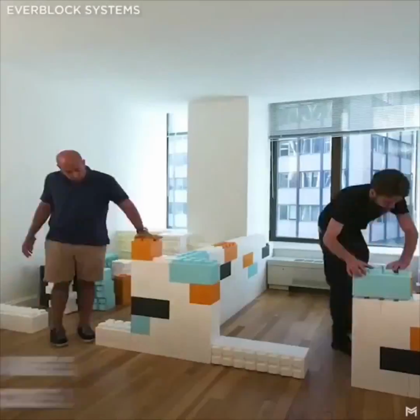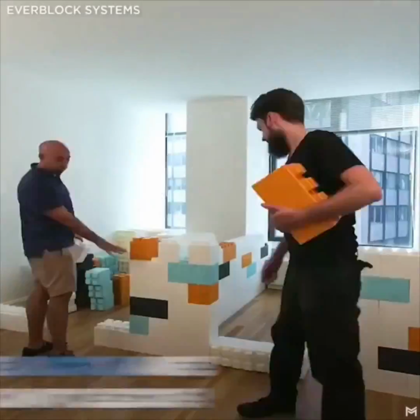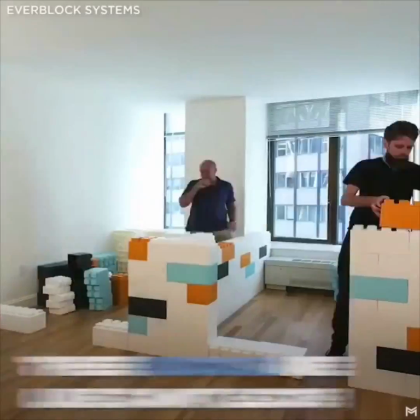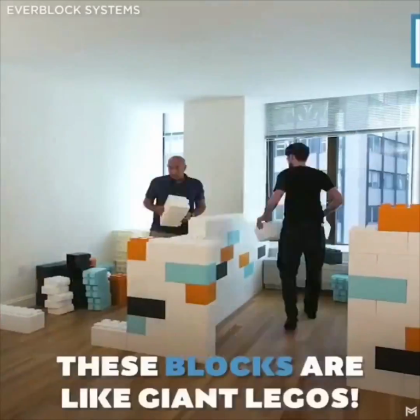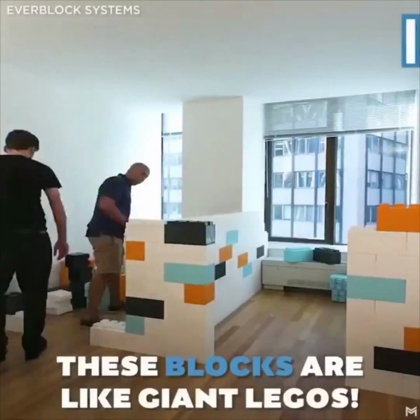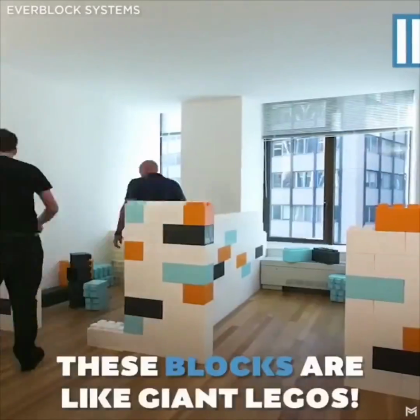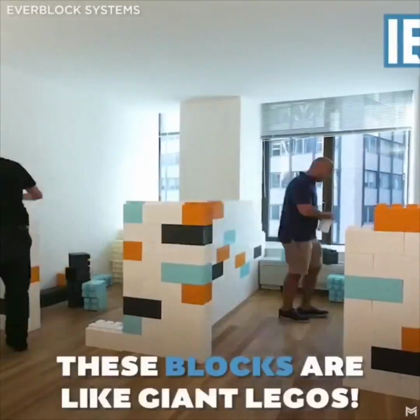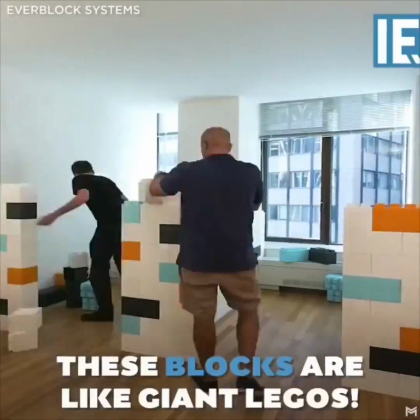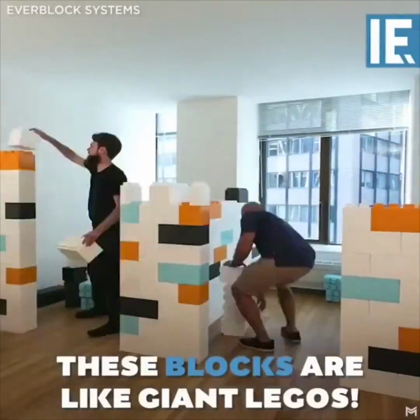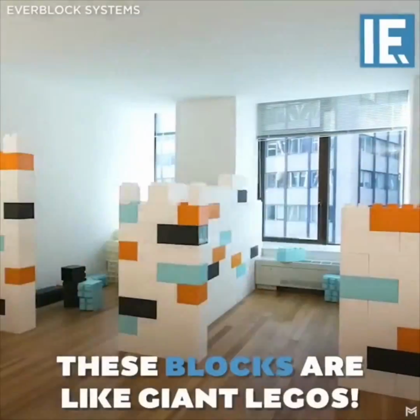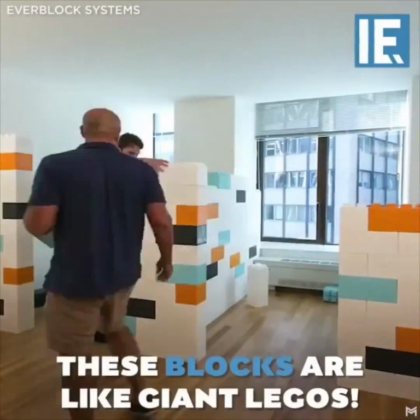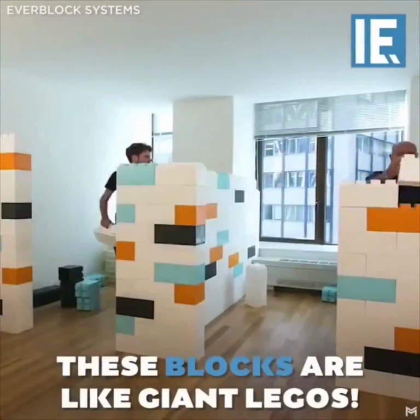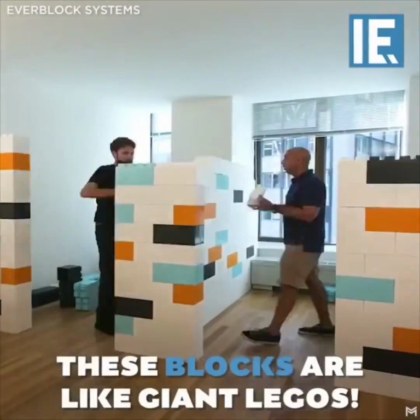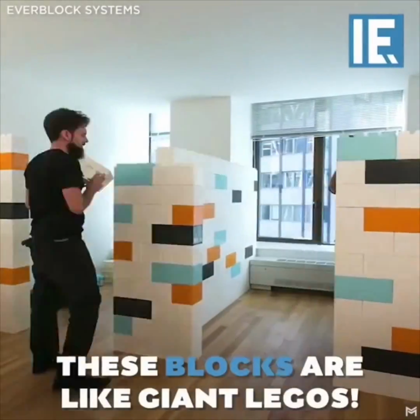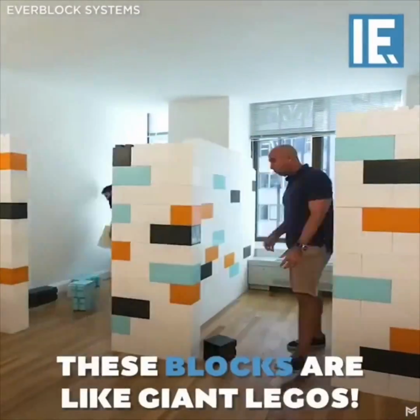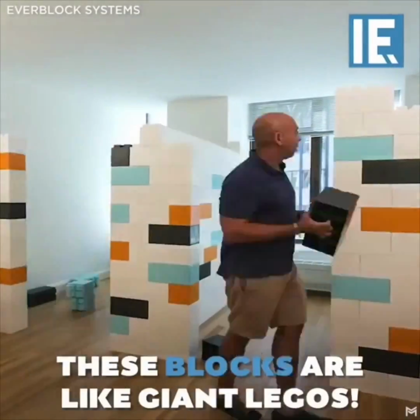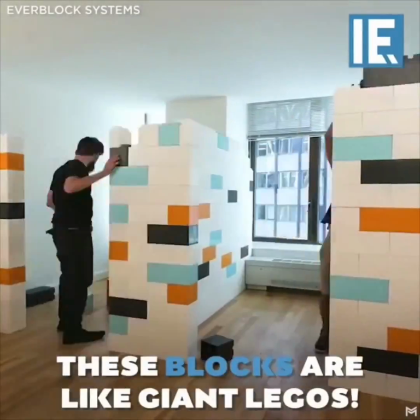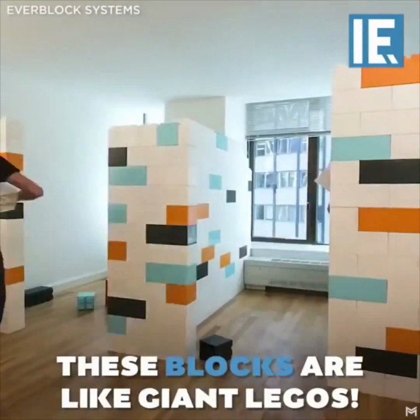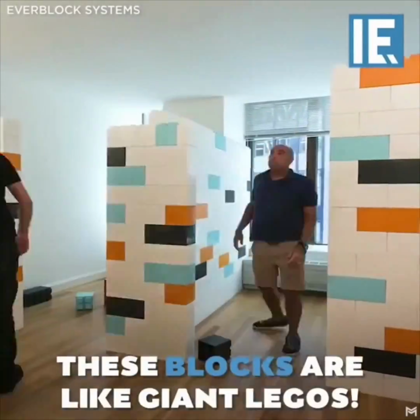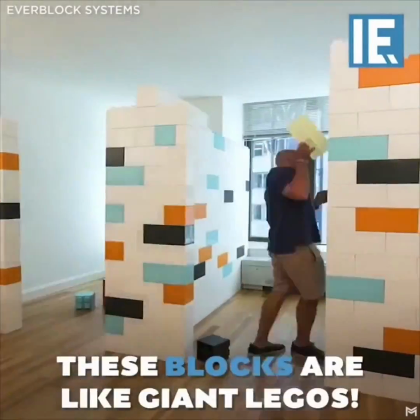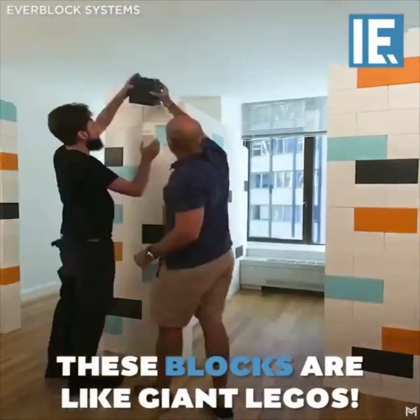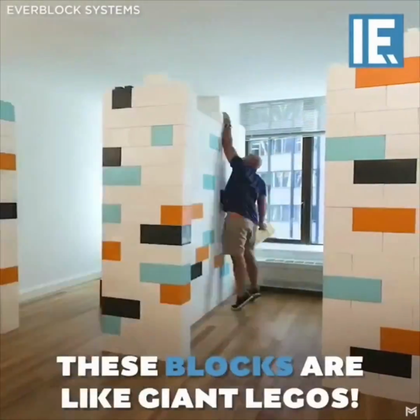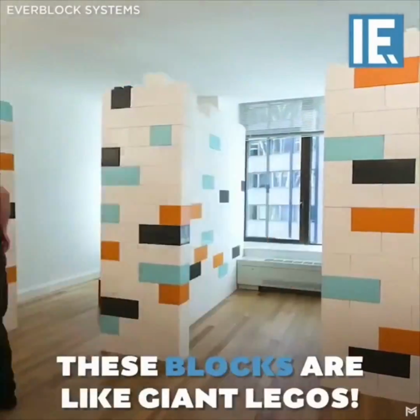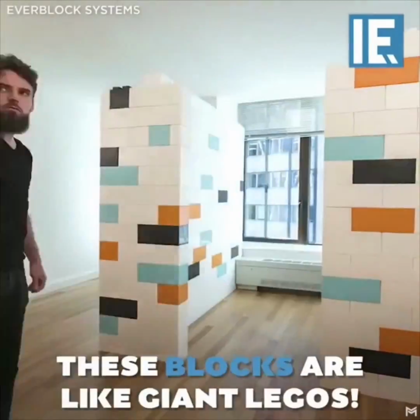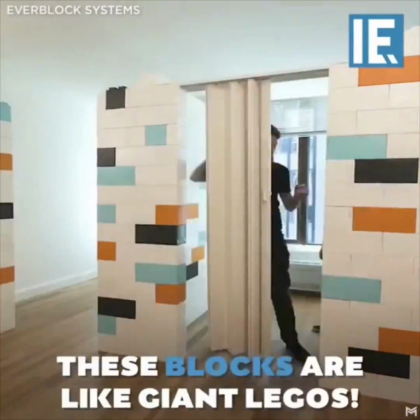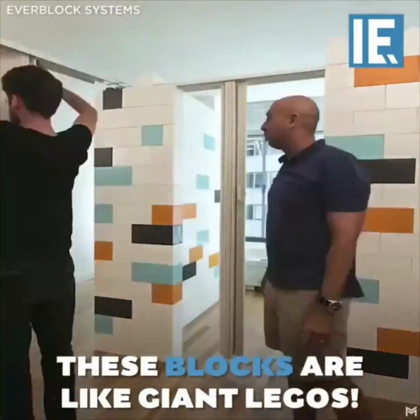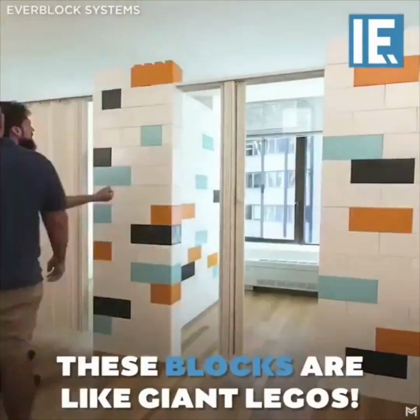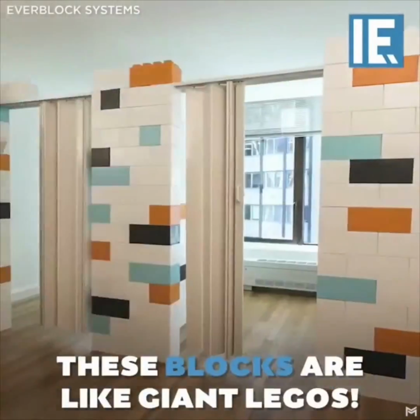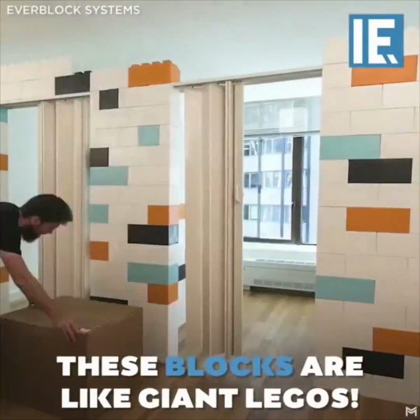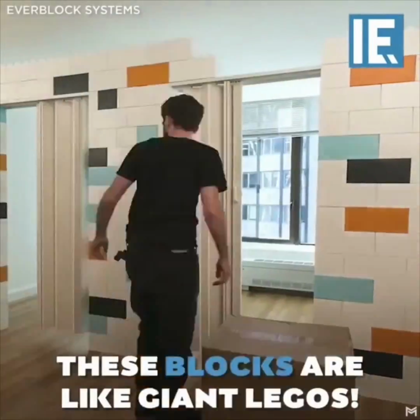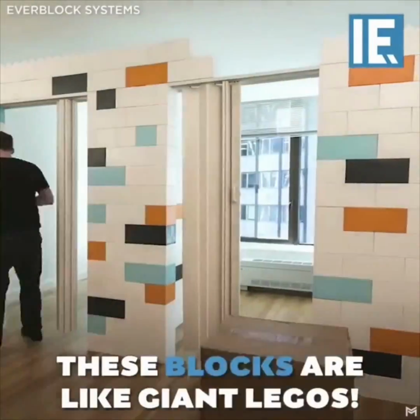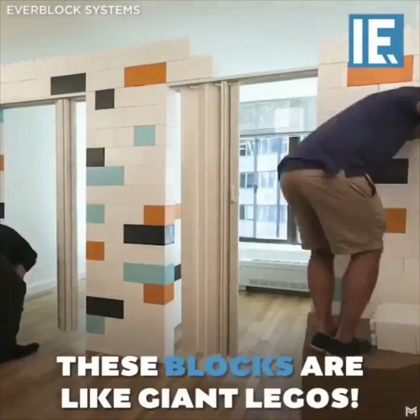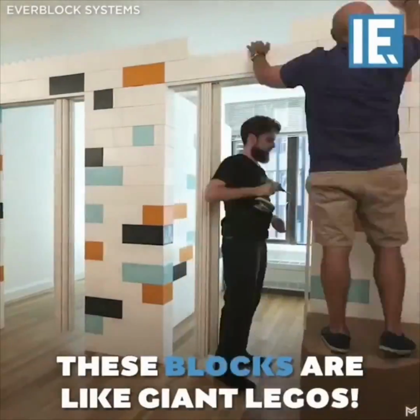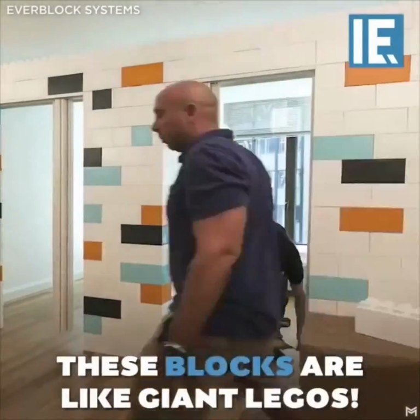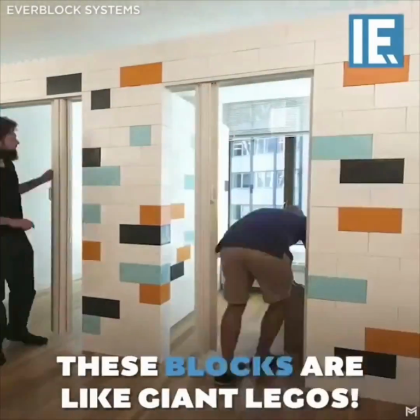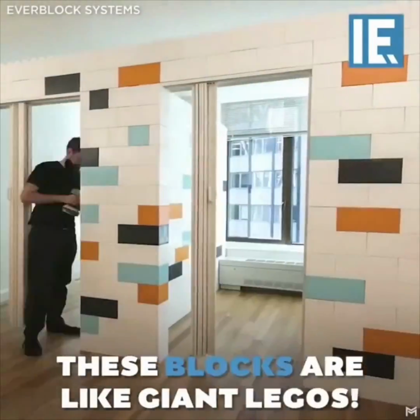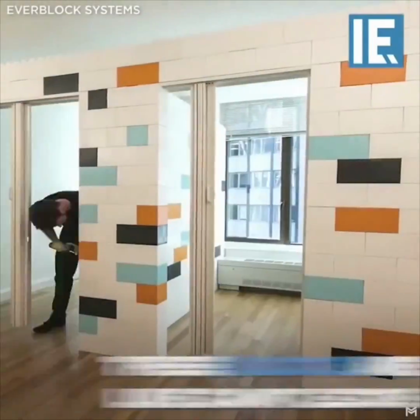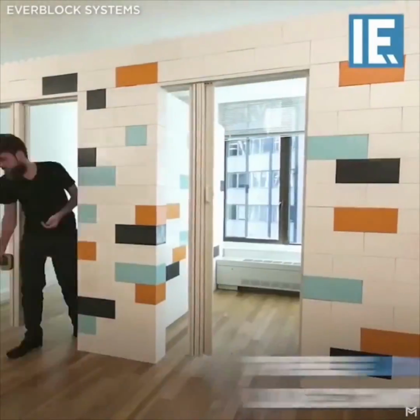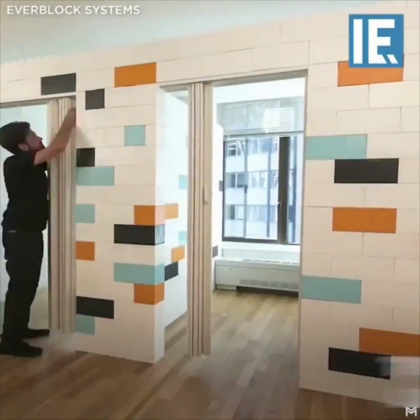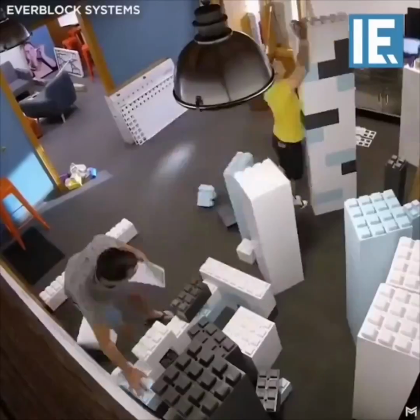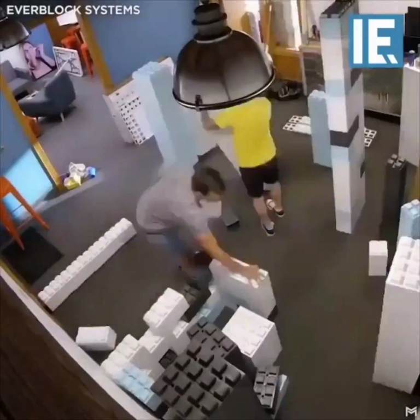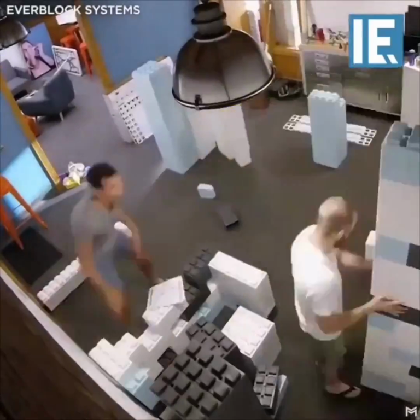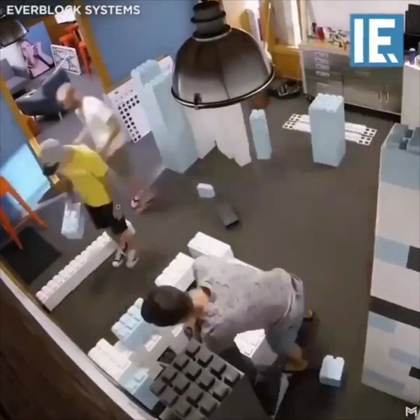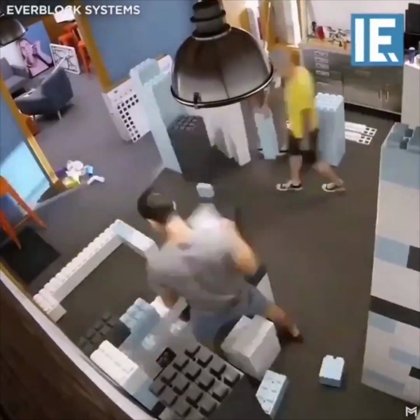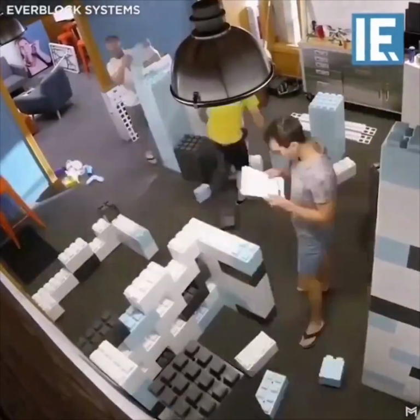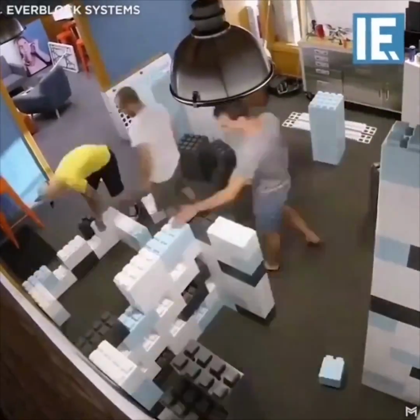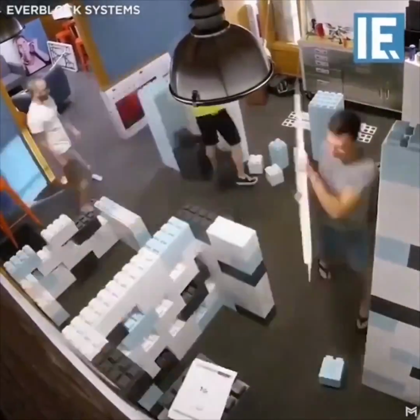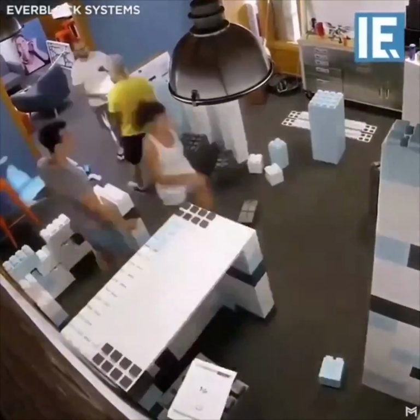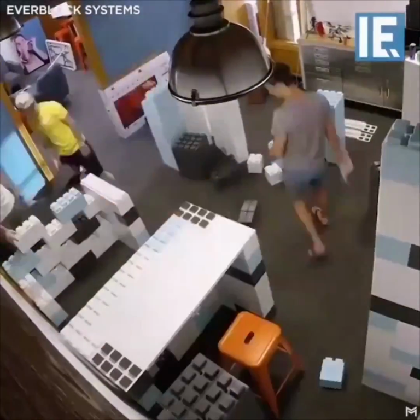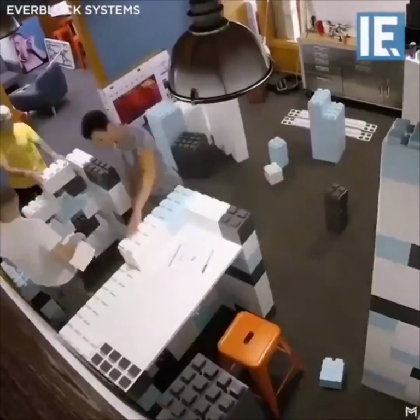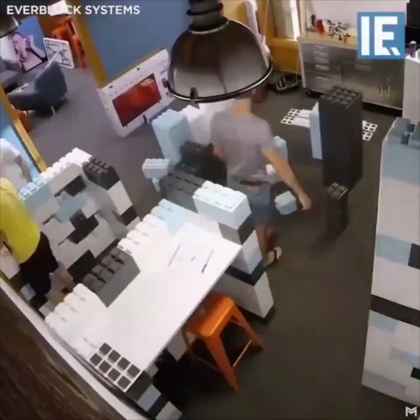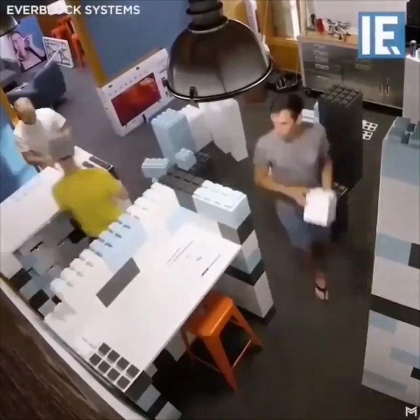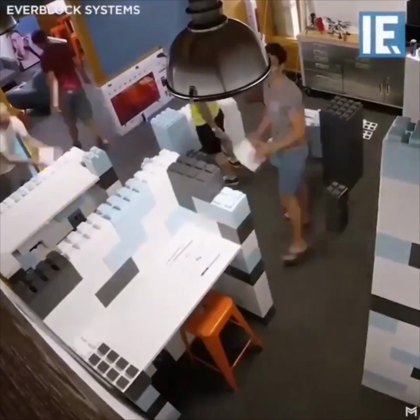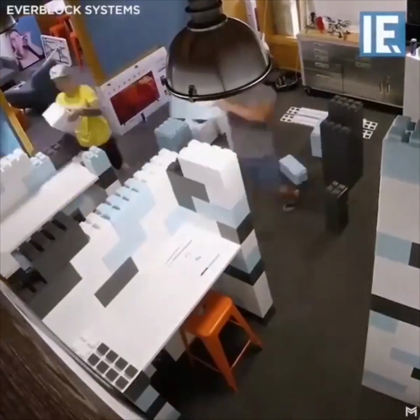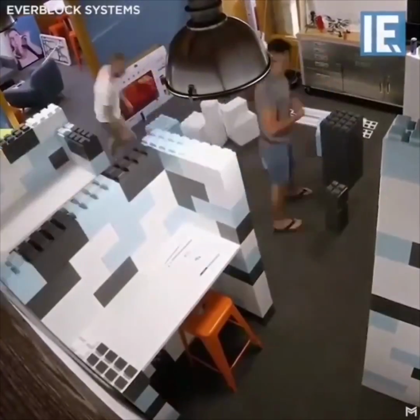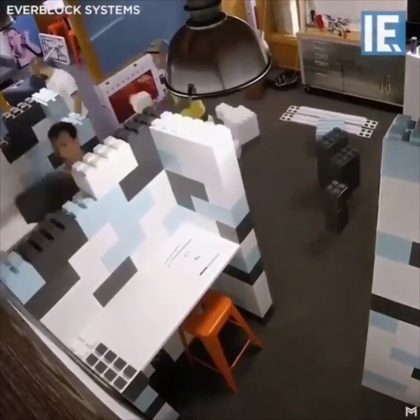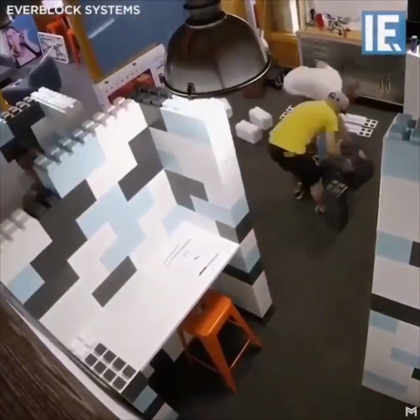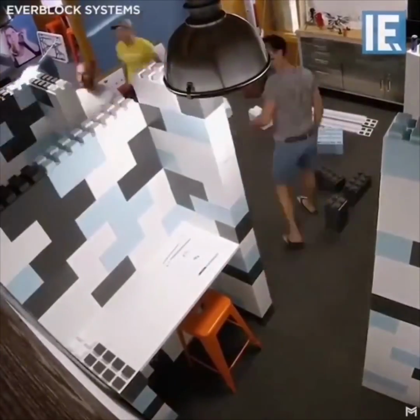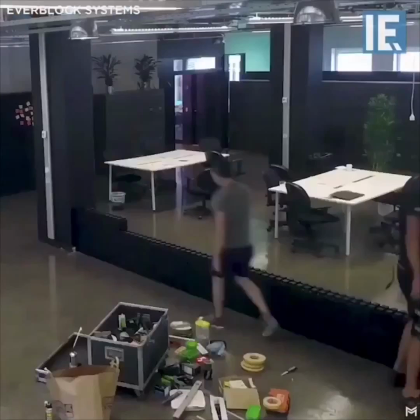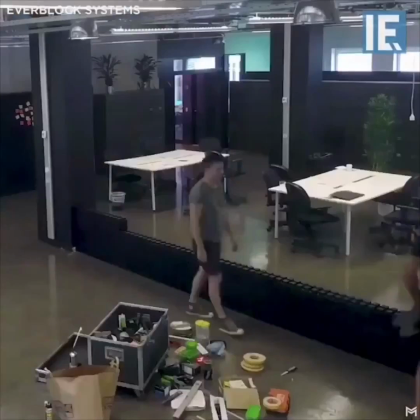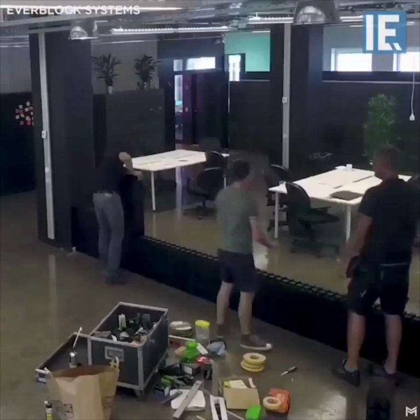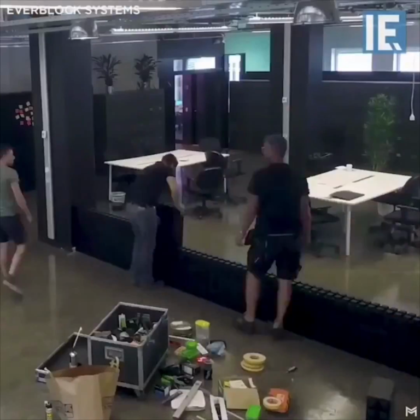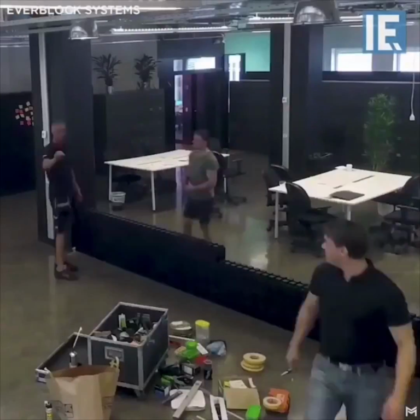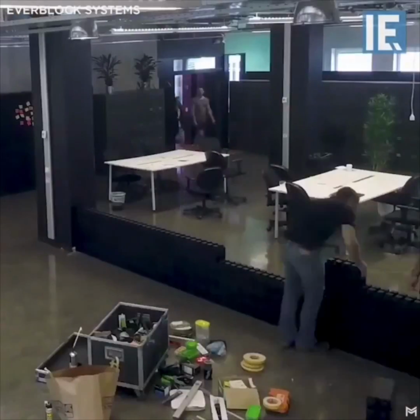Hello everyone, it's Makbool here. Have you ever heard of giant Legos used in construction or interior?